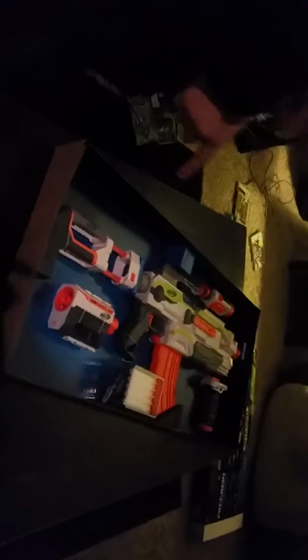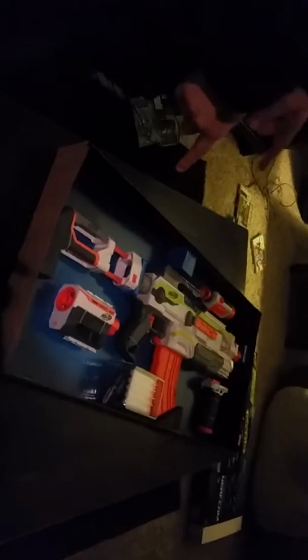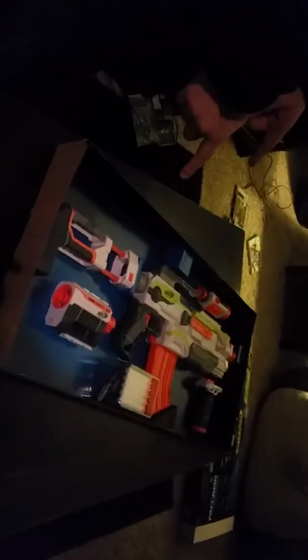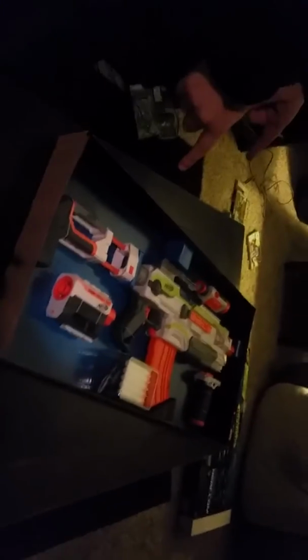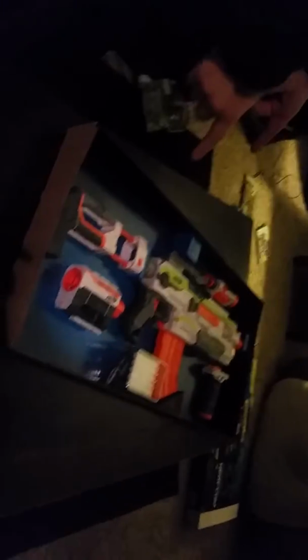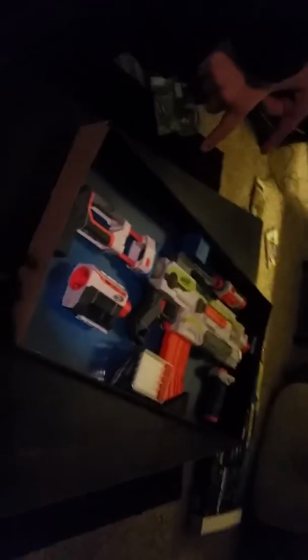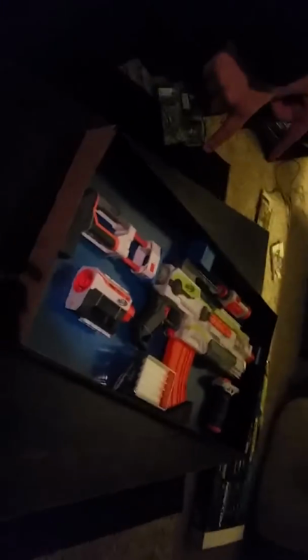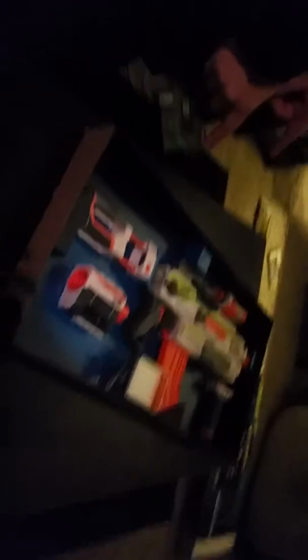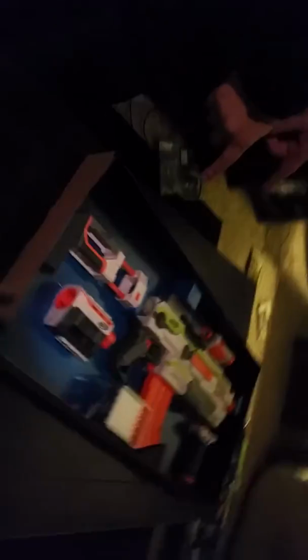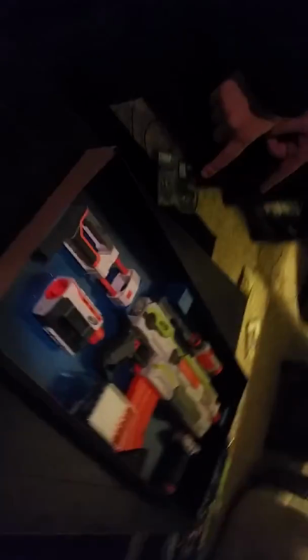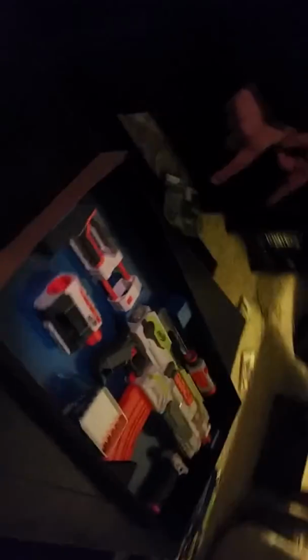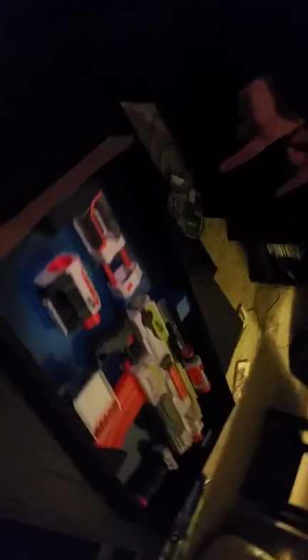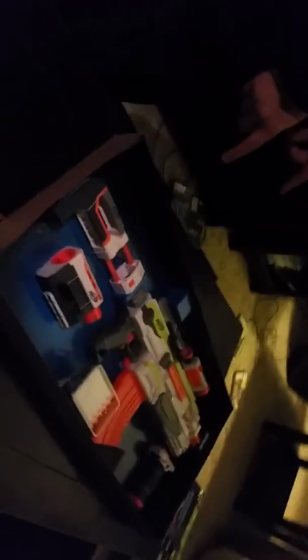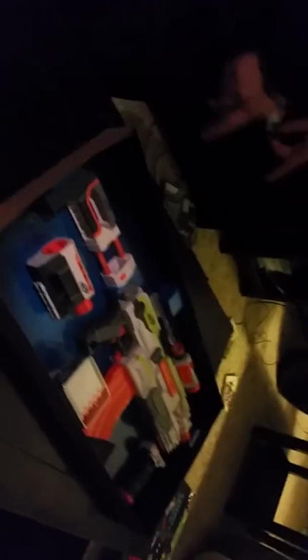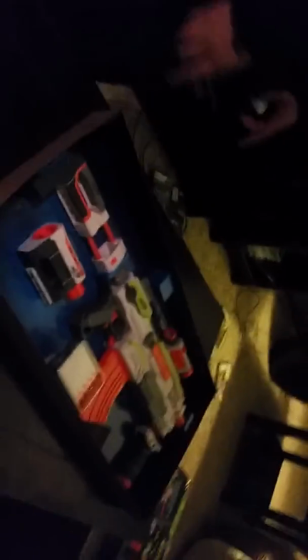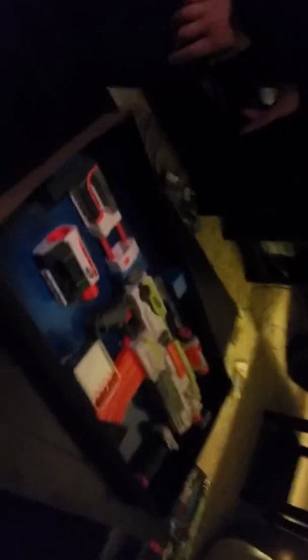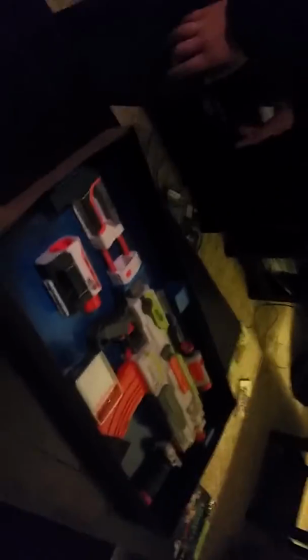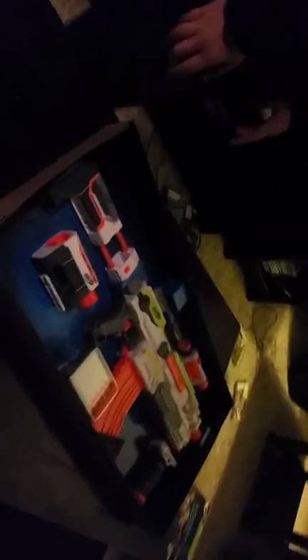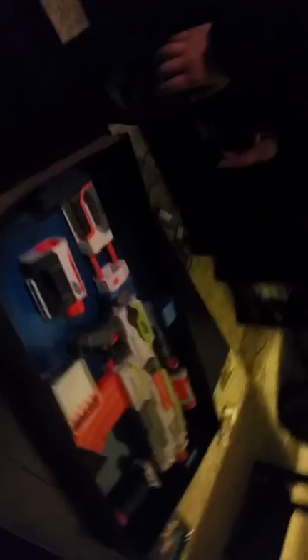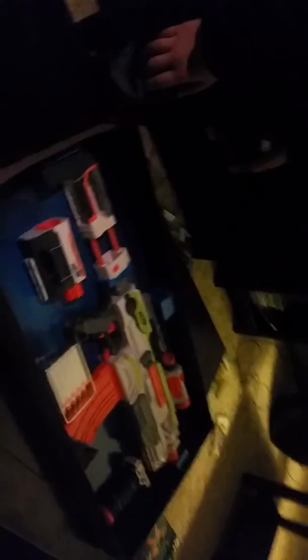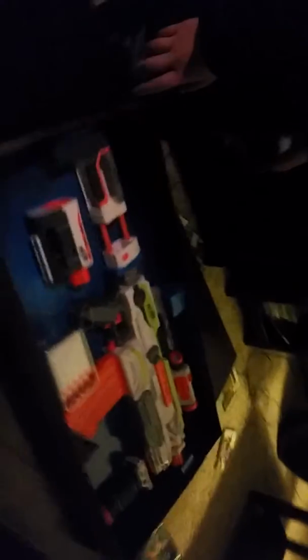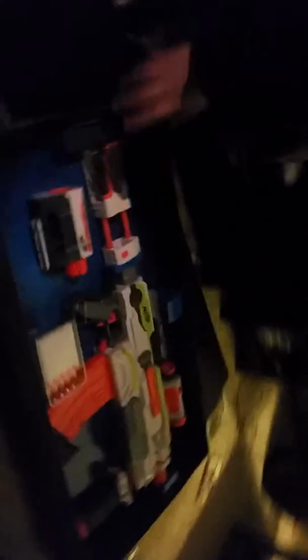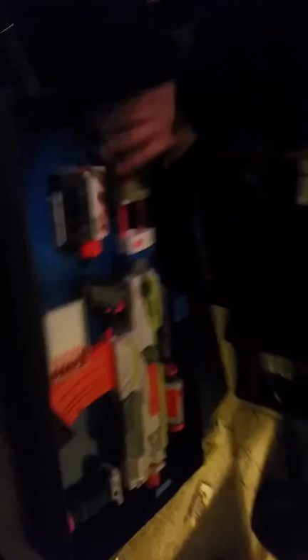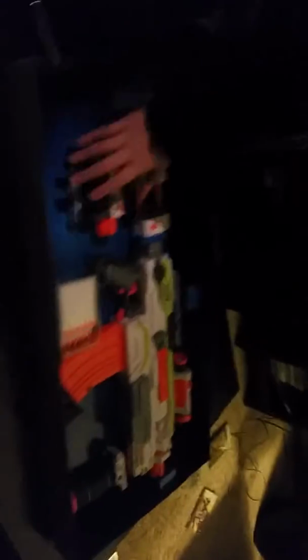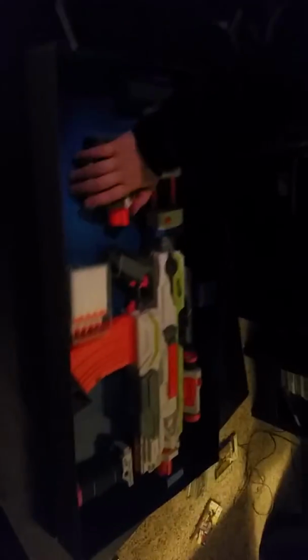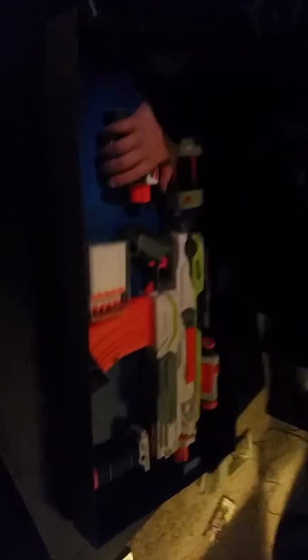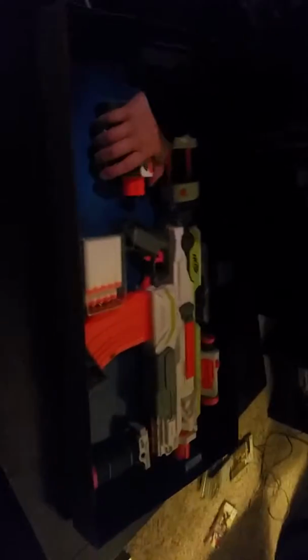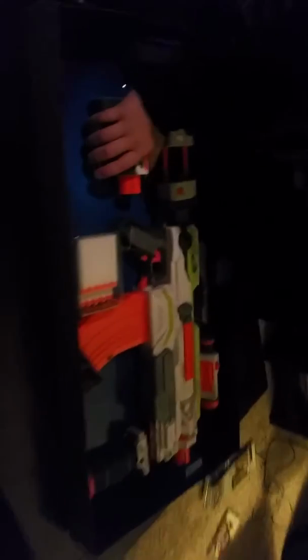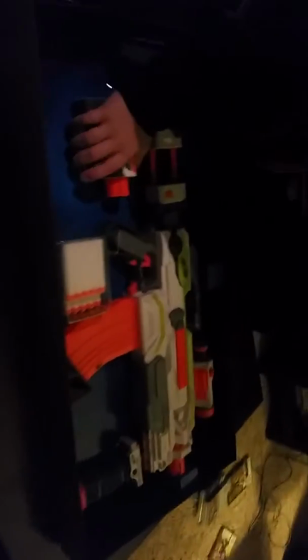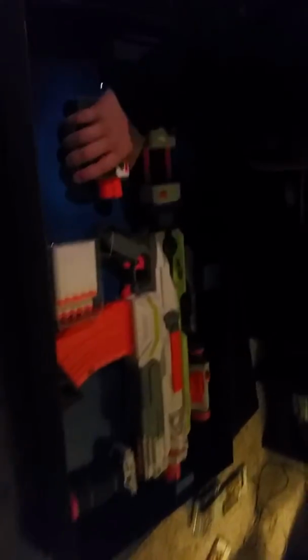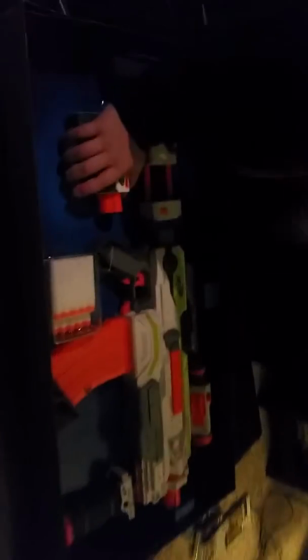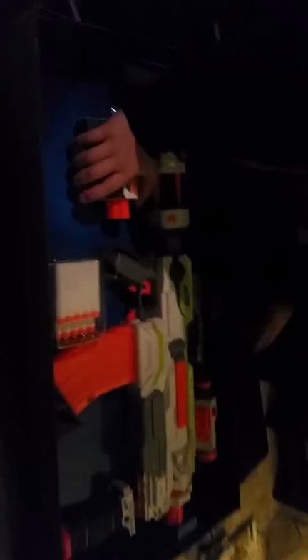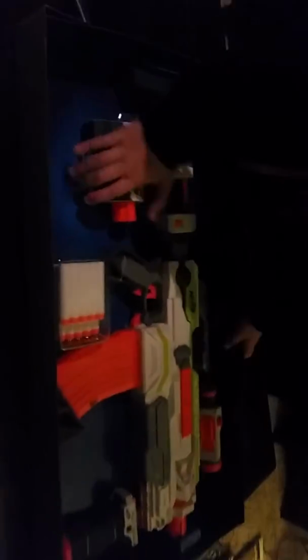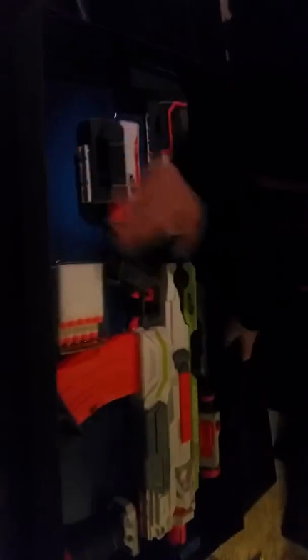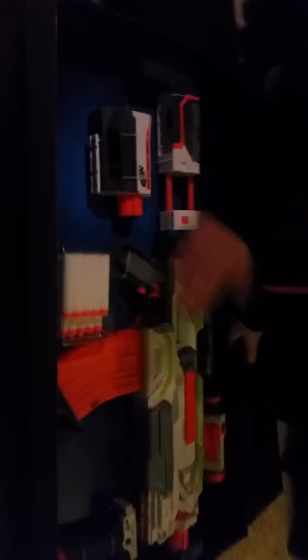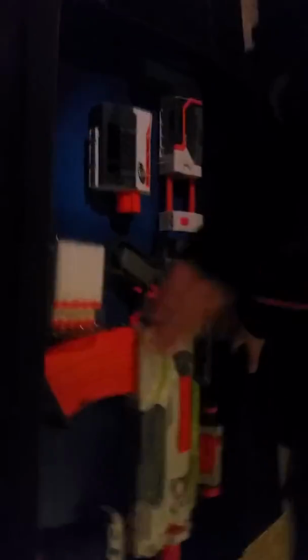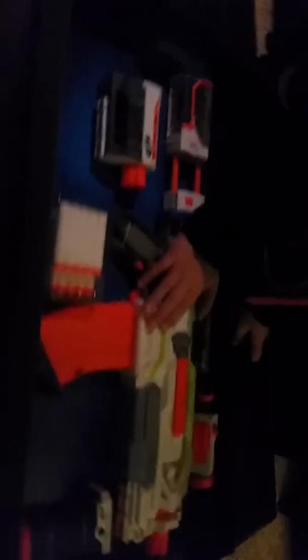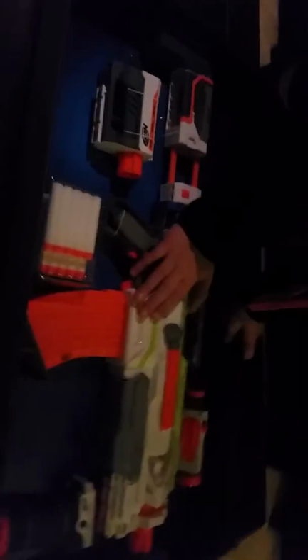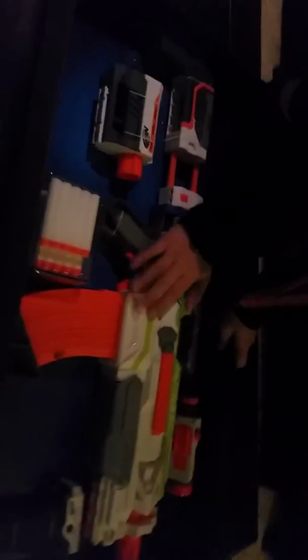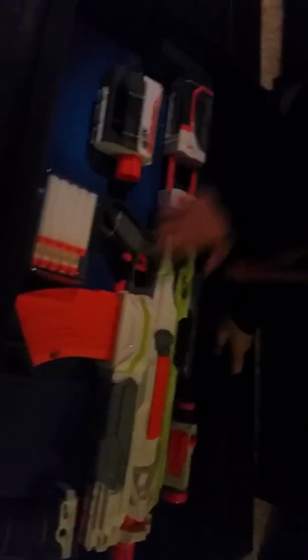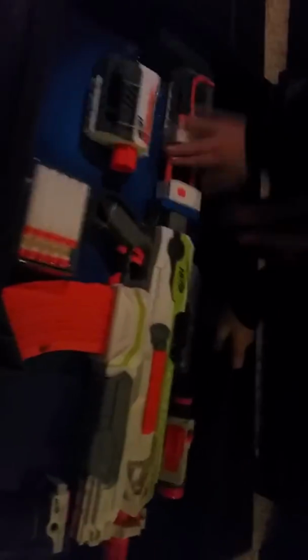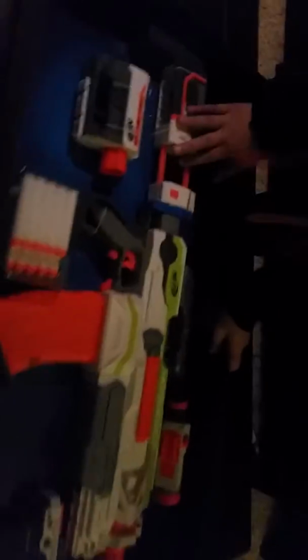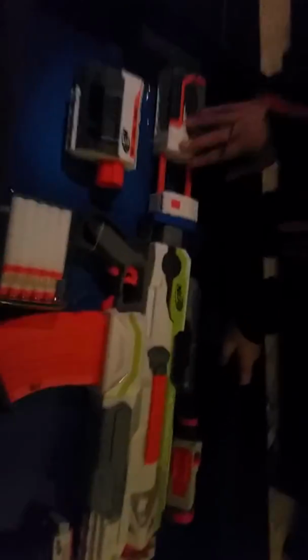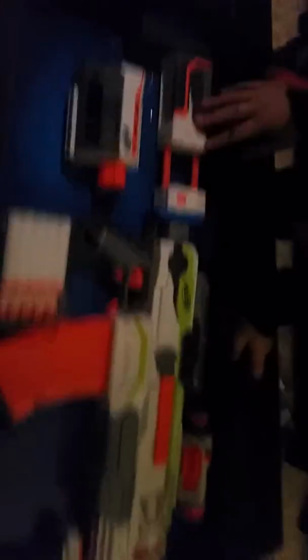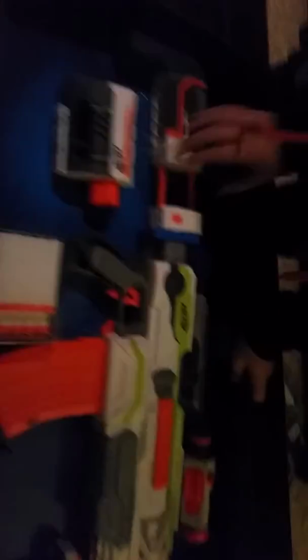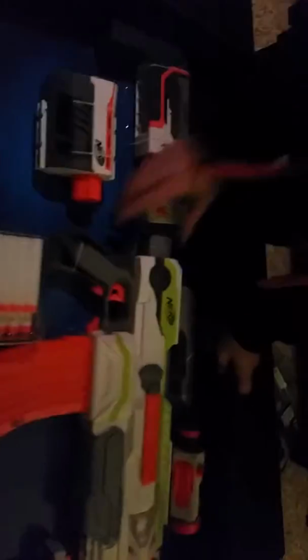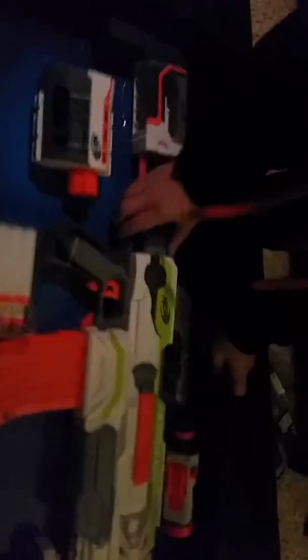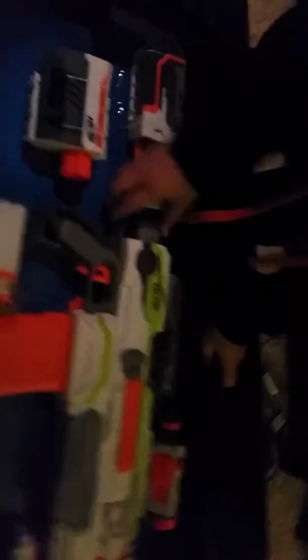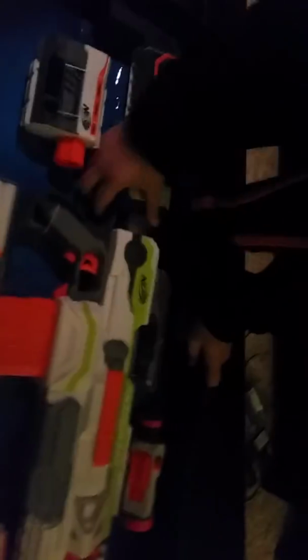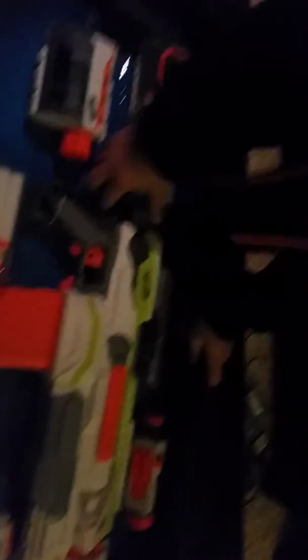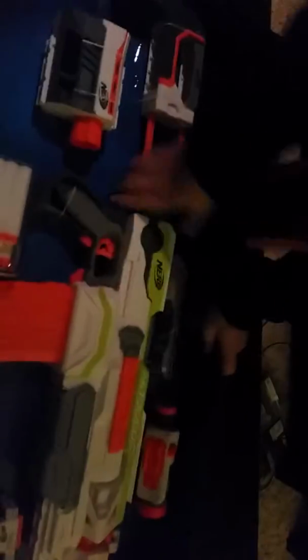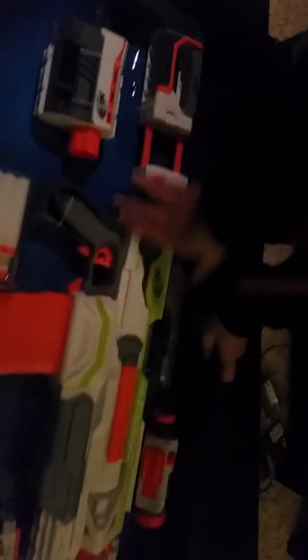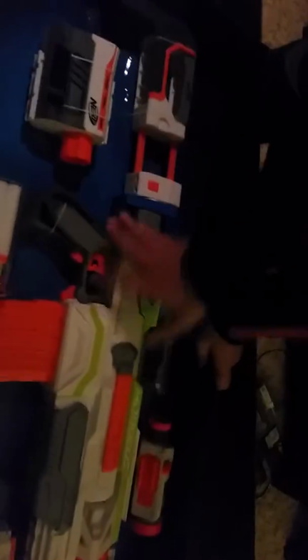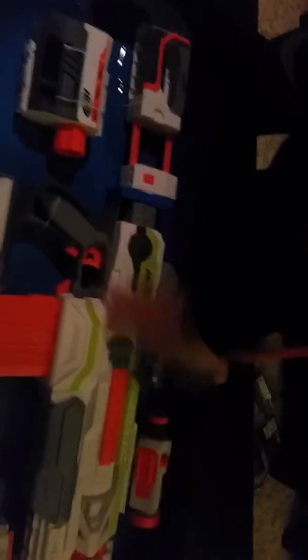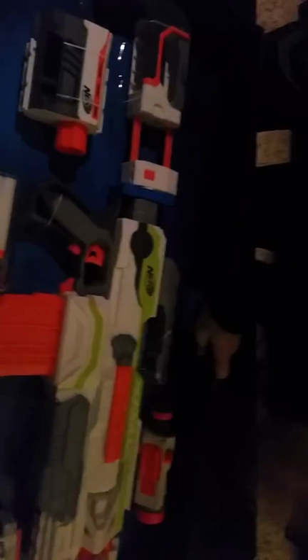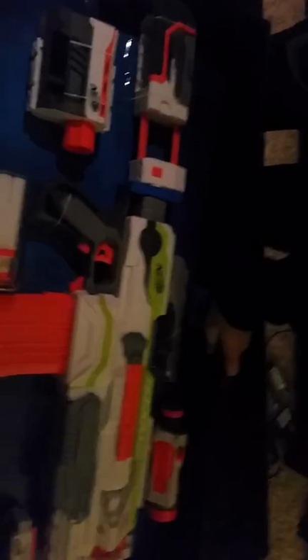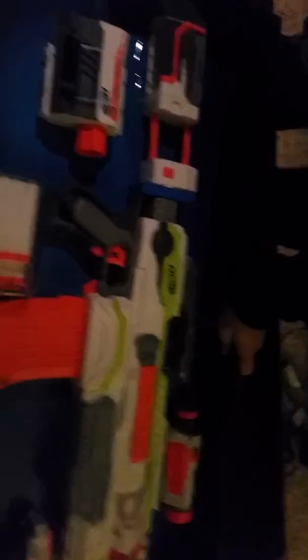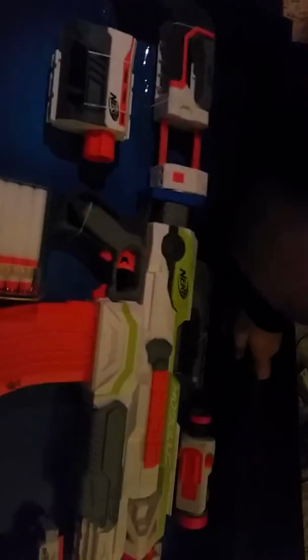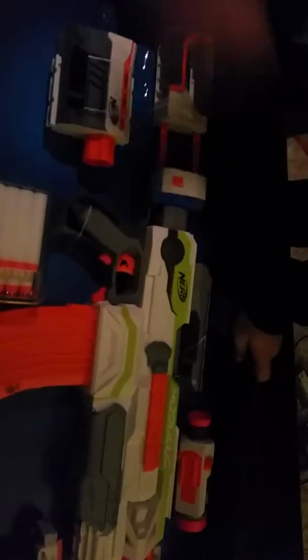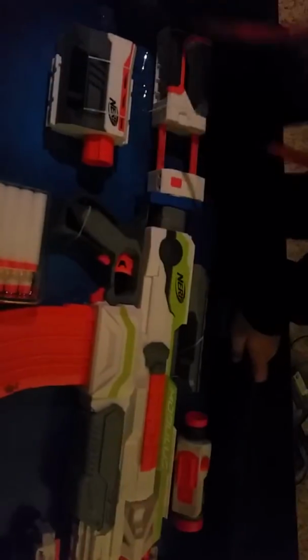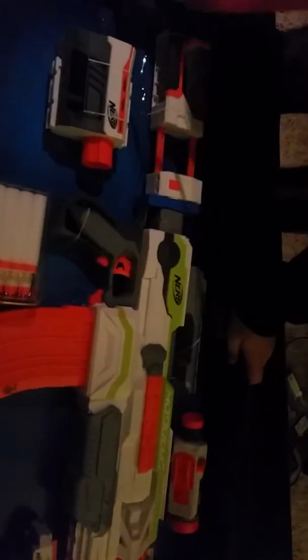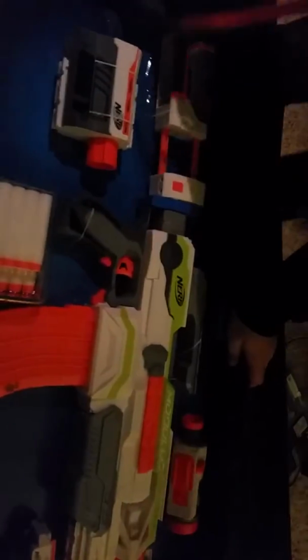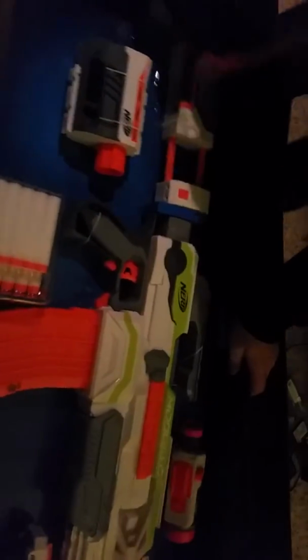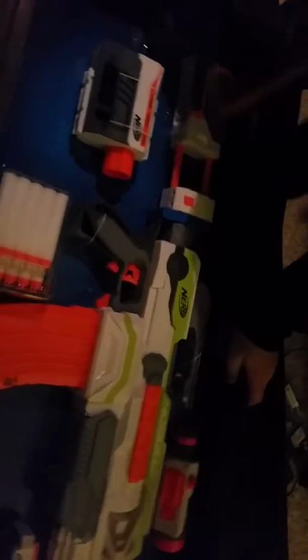Here's the real thing that I want. Here's the Modulus, the stock, and all the attachments.